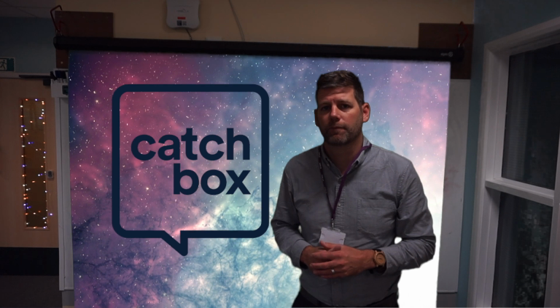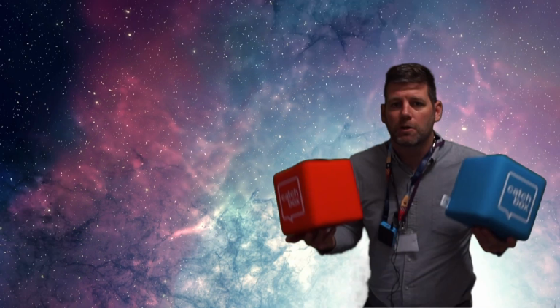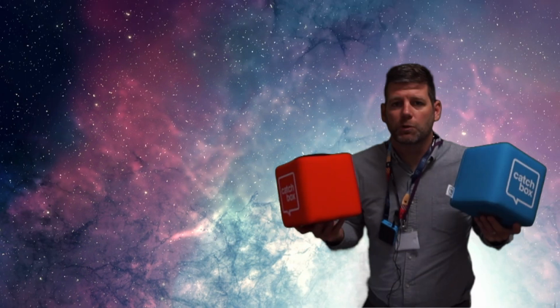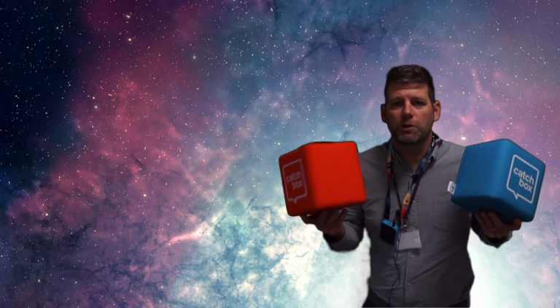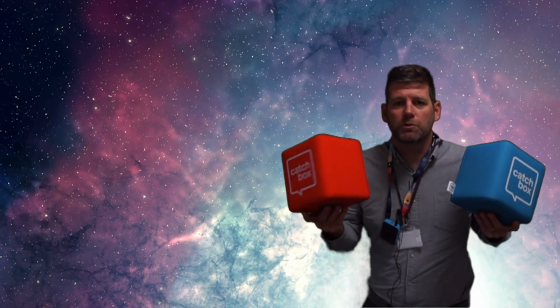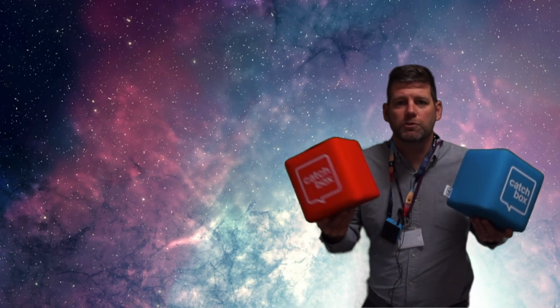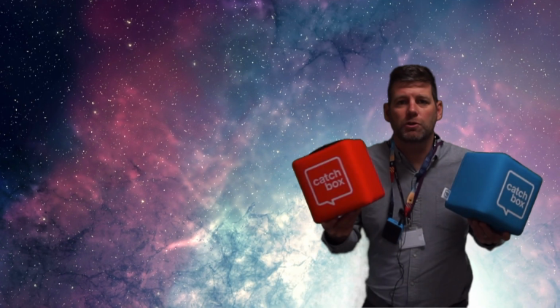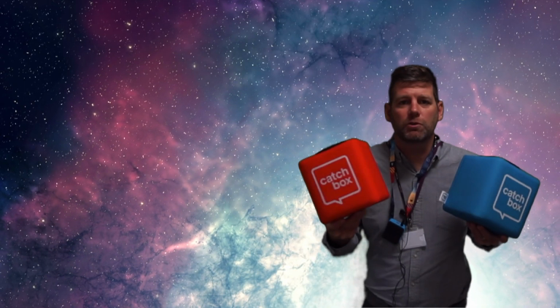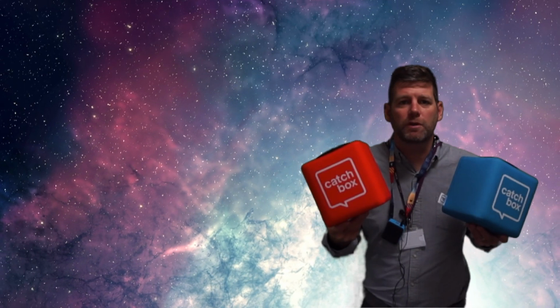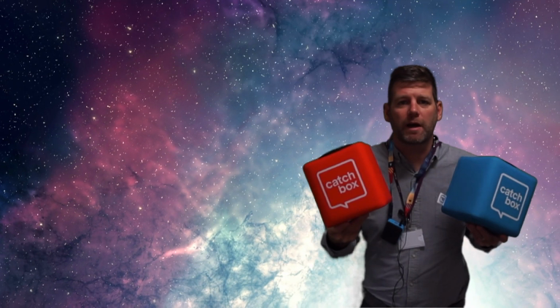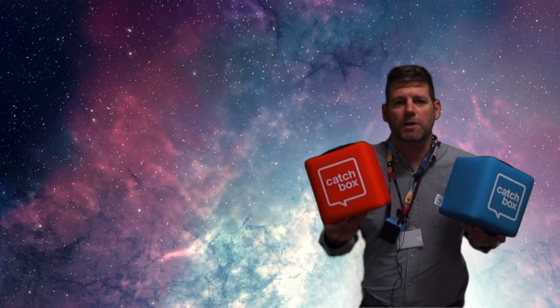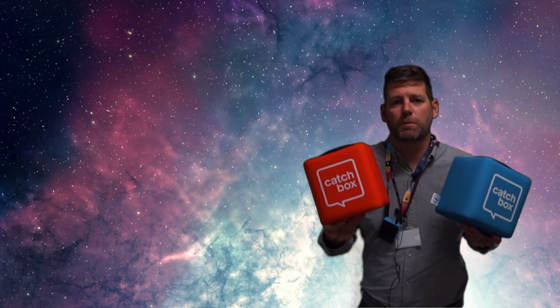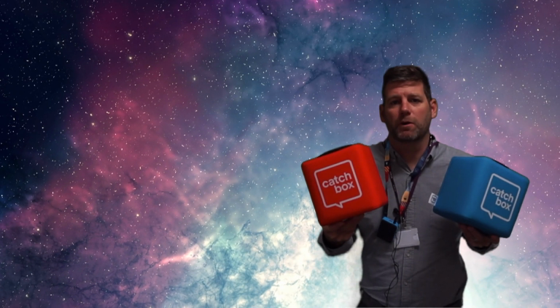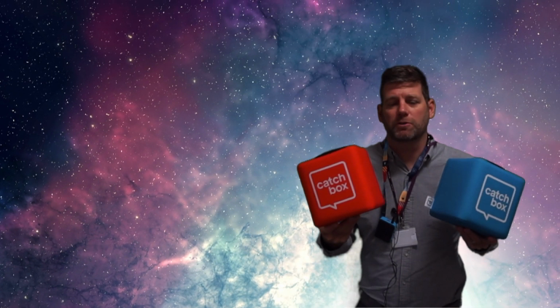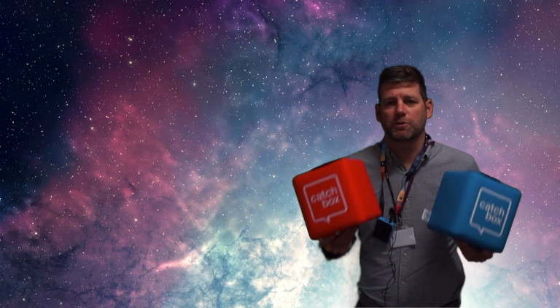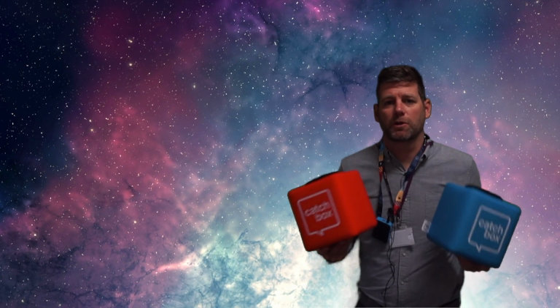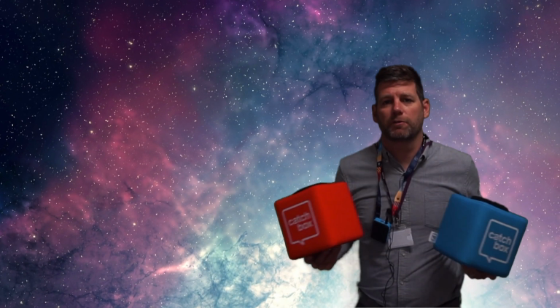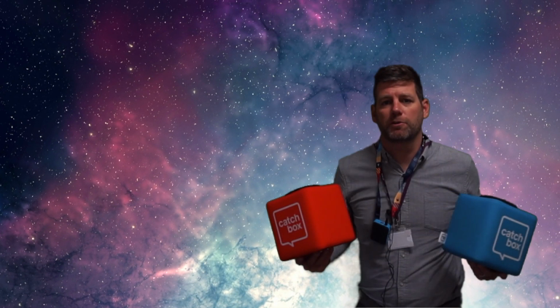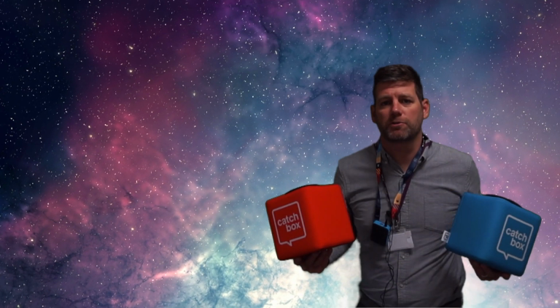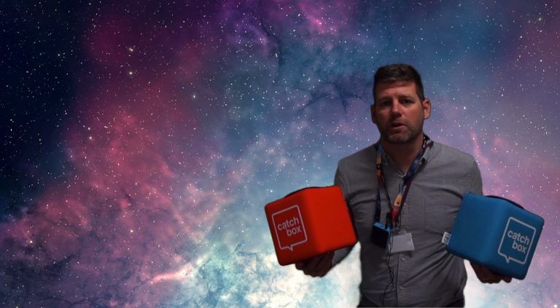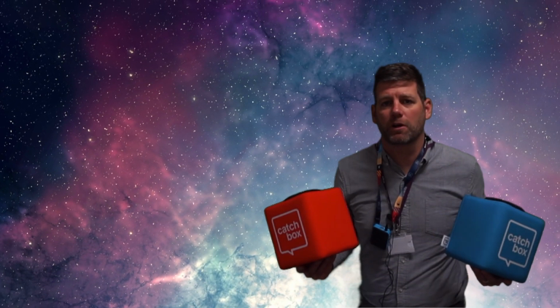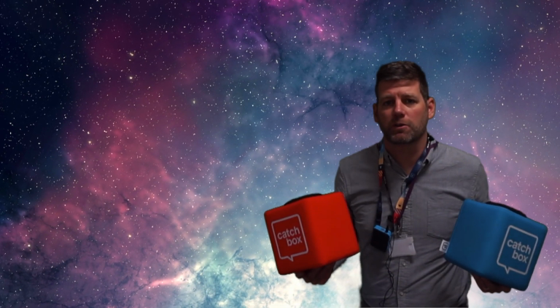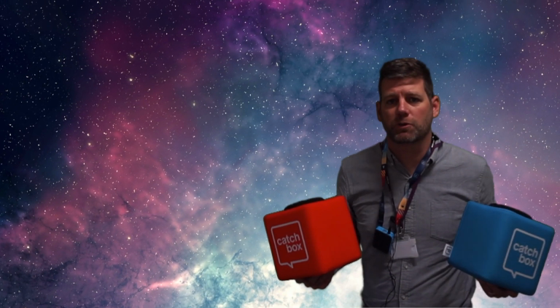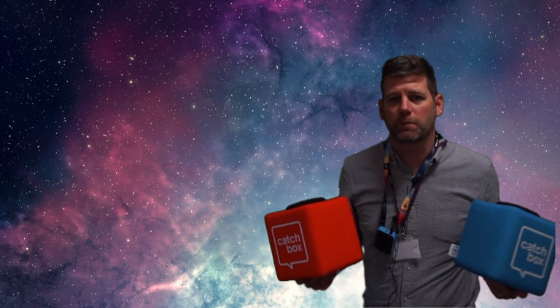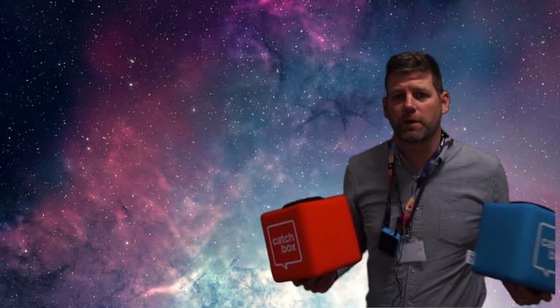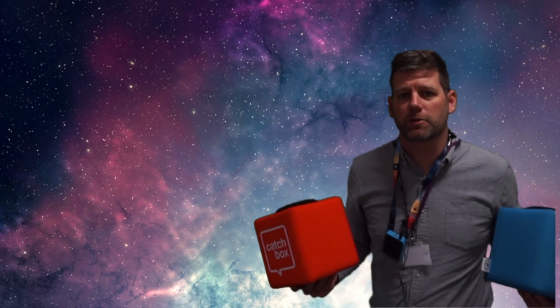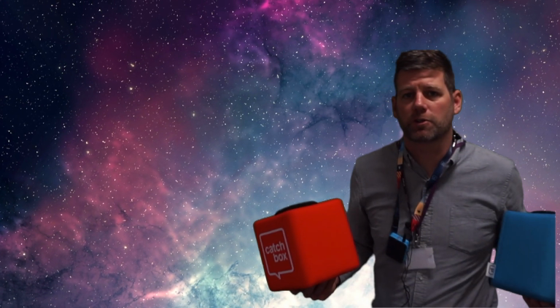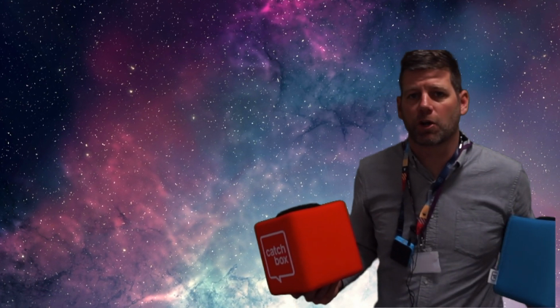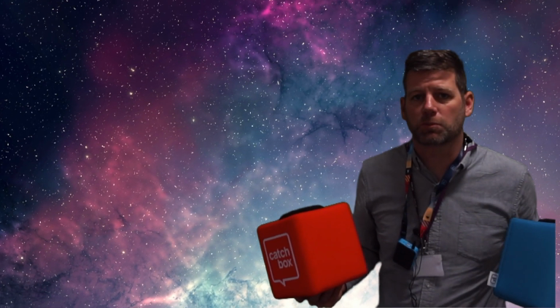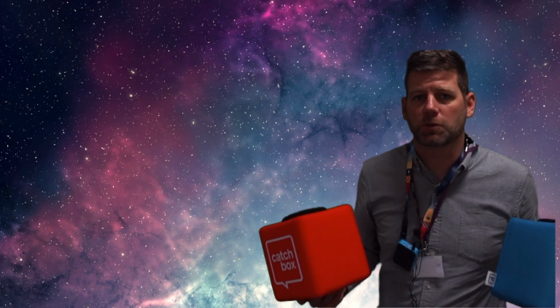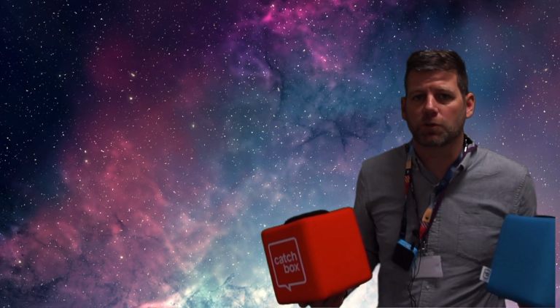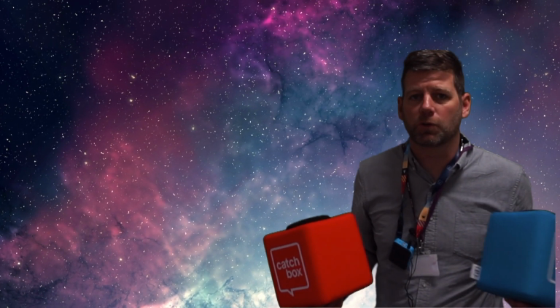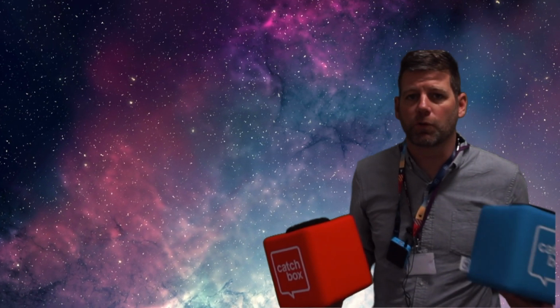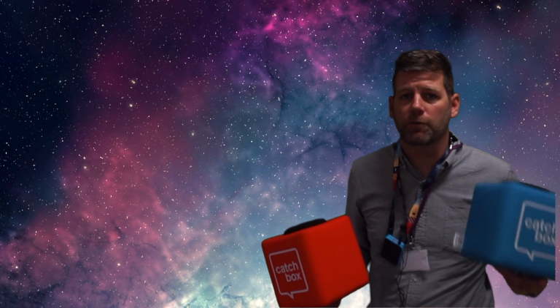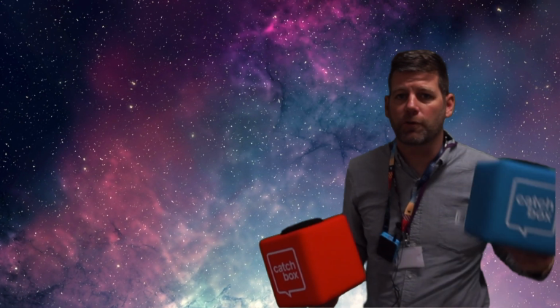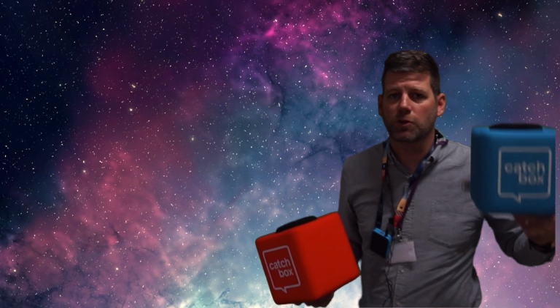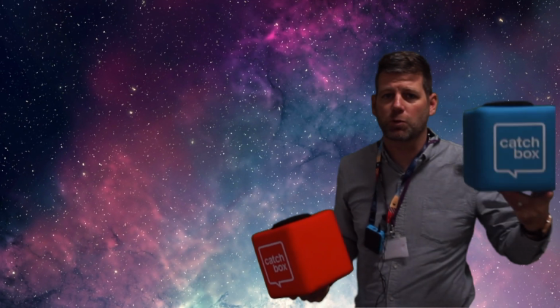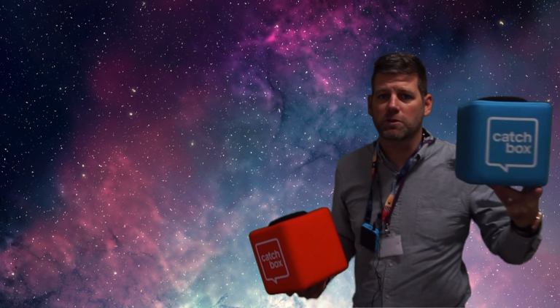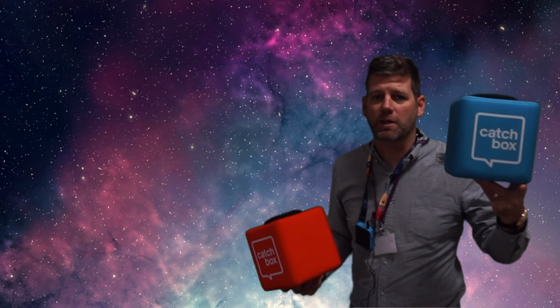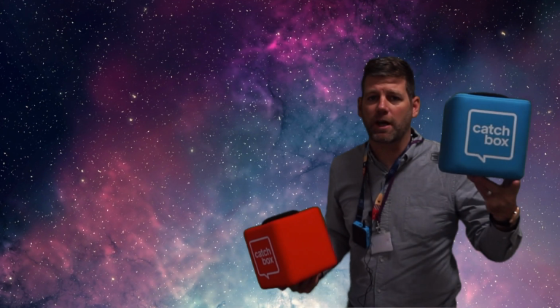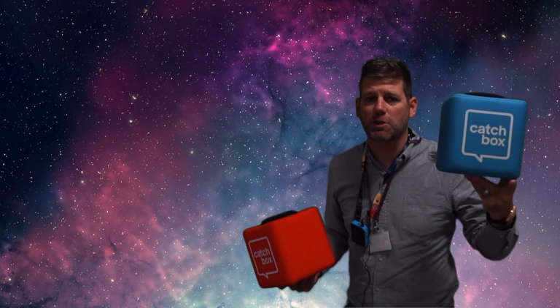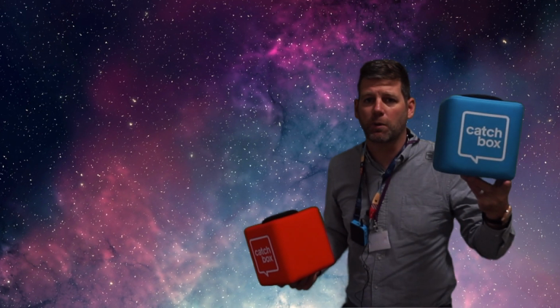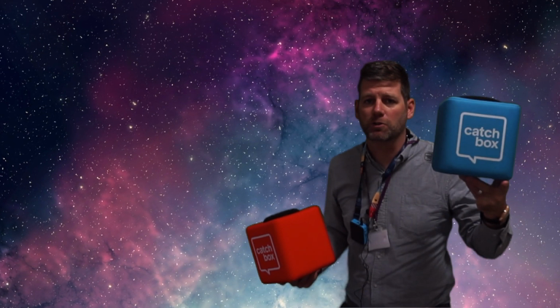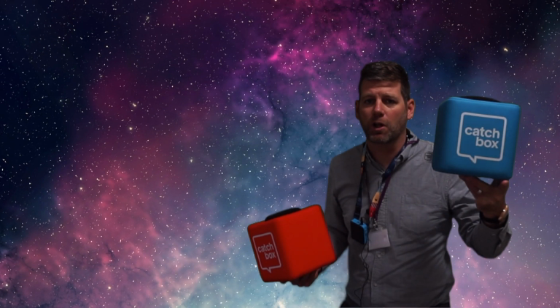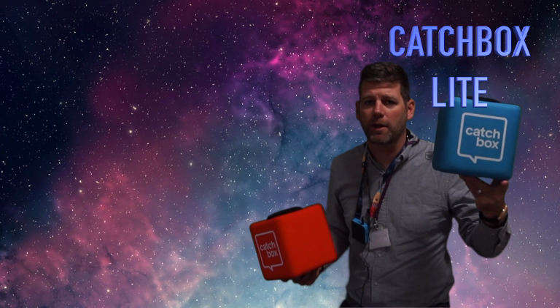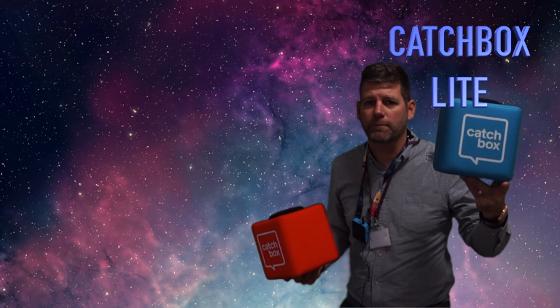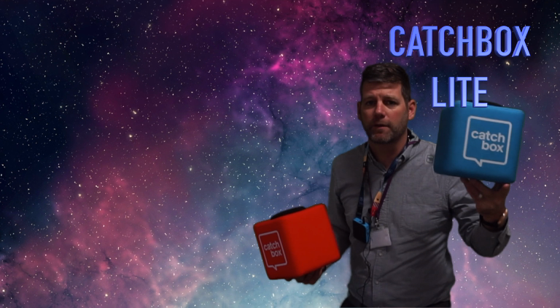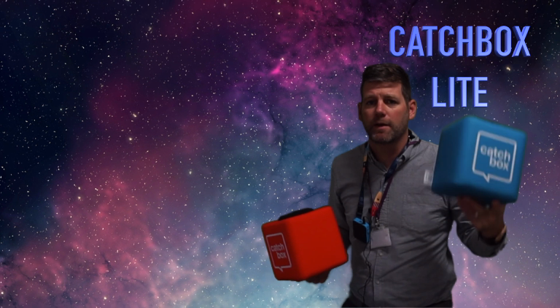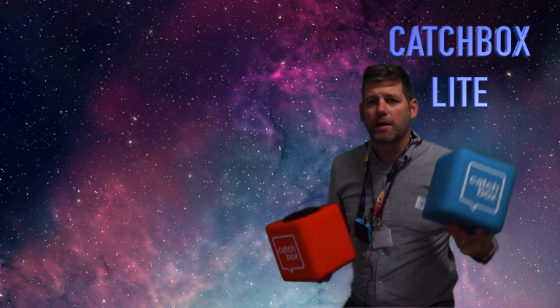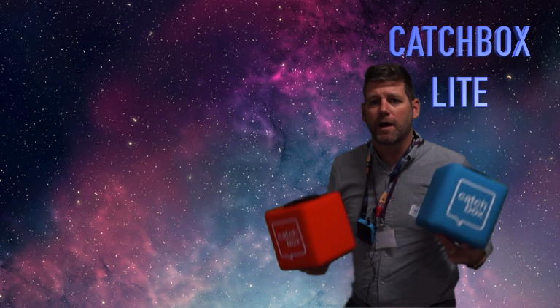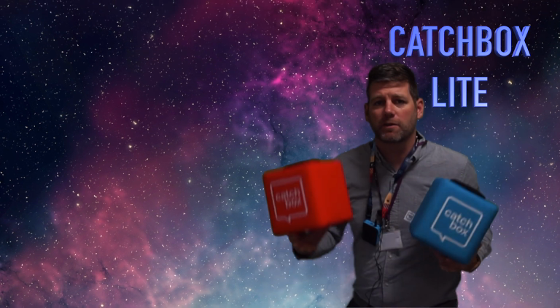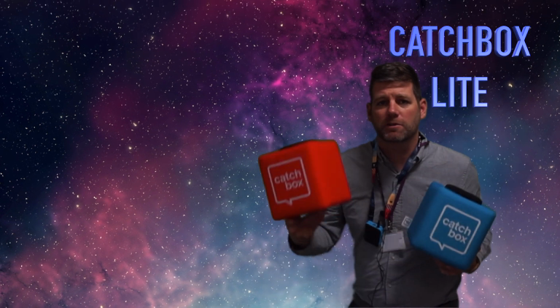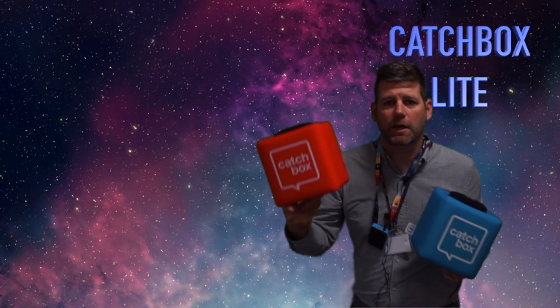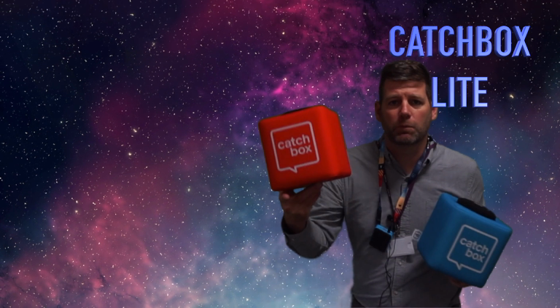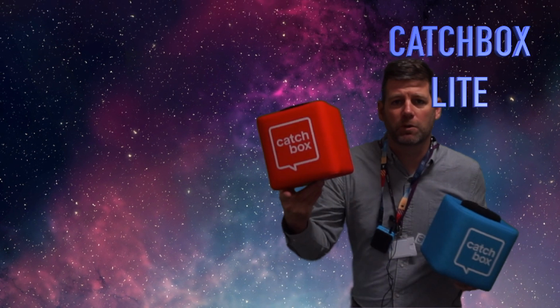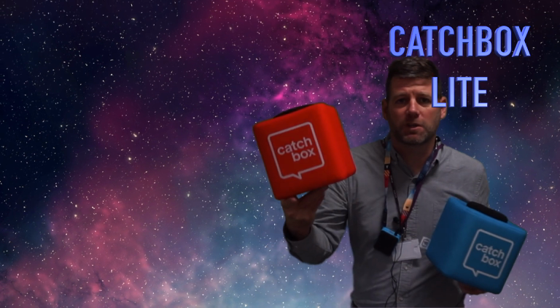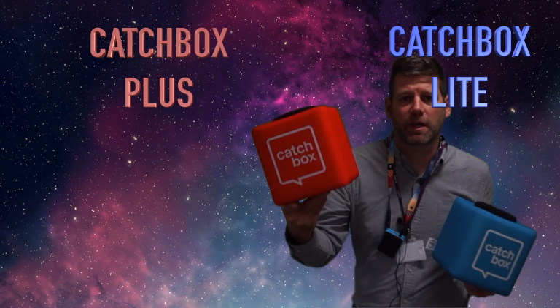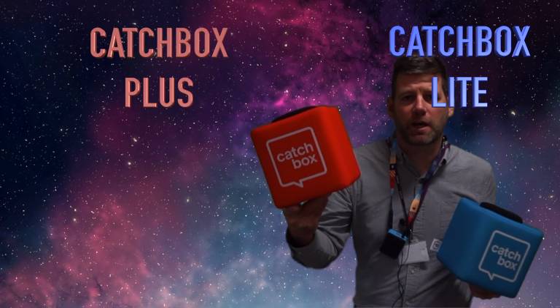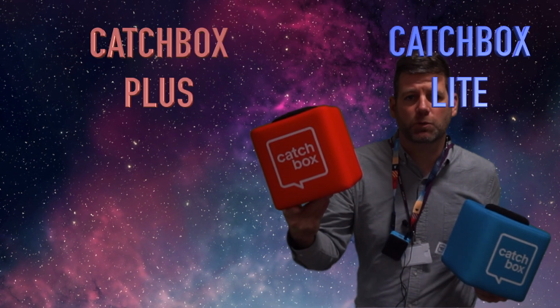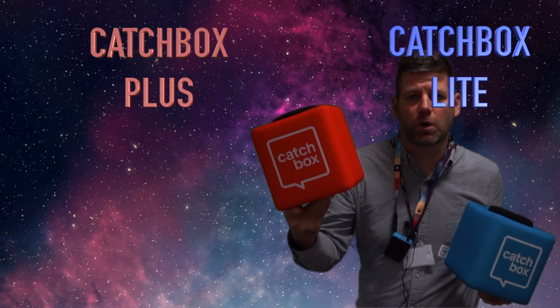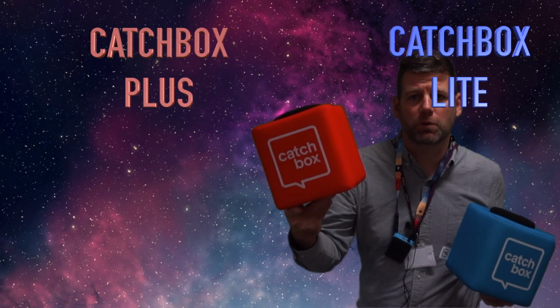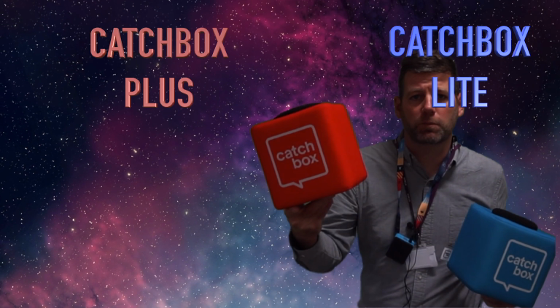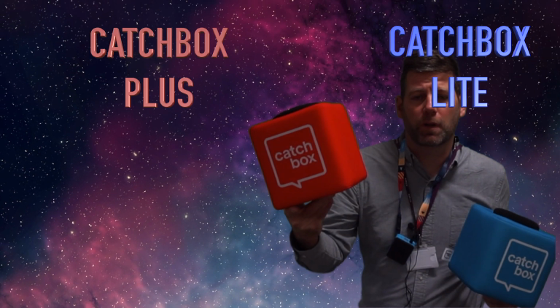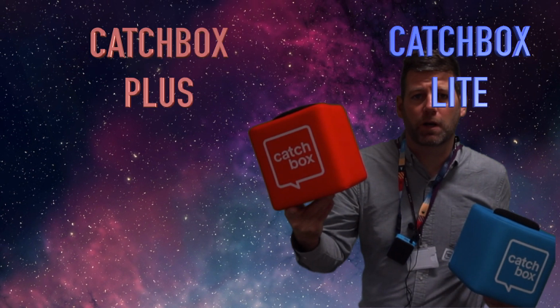We use two Catchboxes in our future classroom here at Shaftesbury School. The first one is the Catchbox Lite and the second one is the Catchbox Plus.